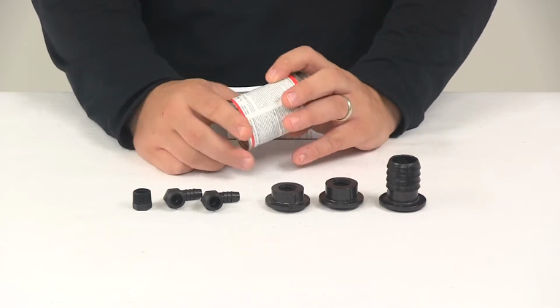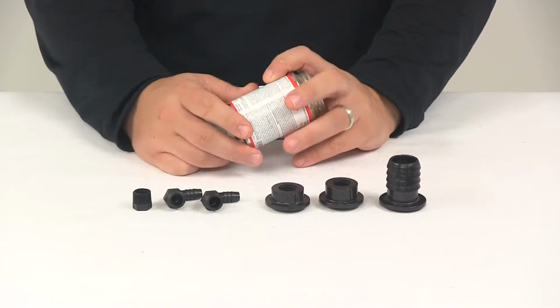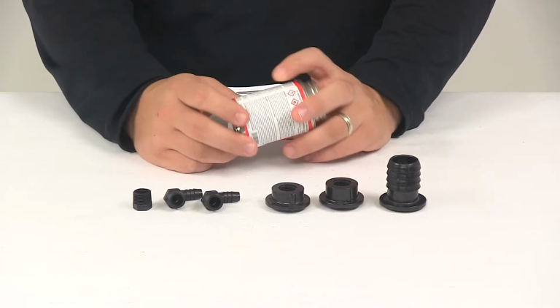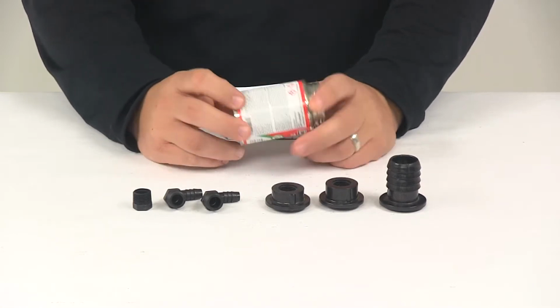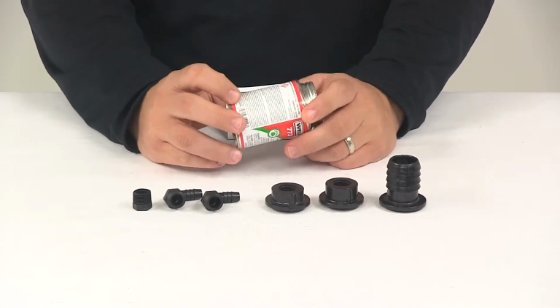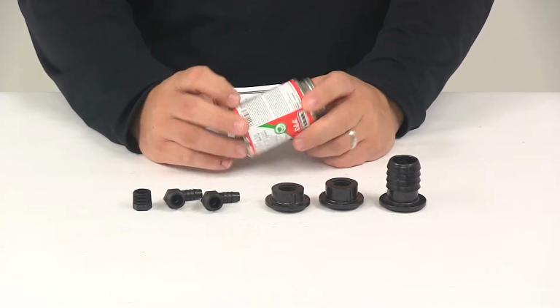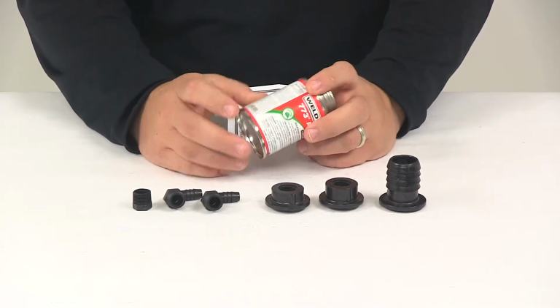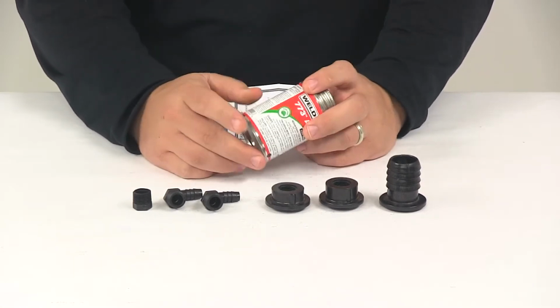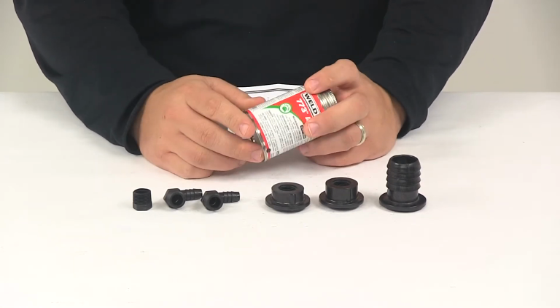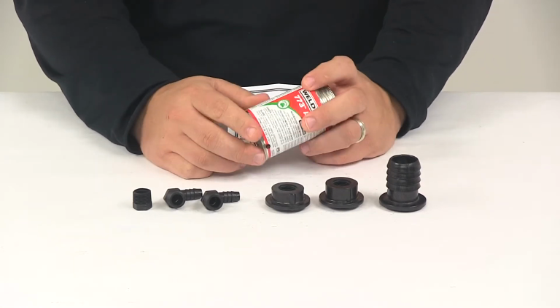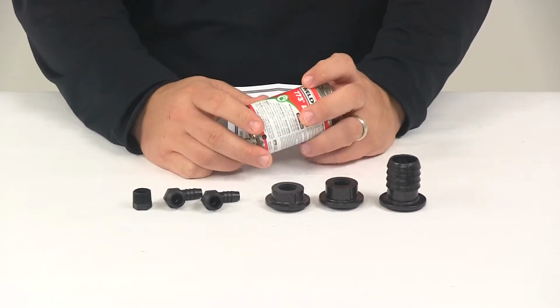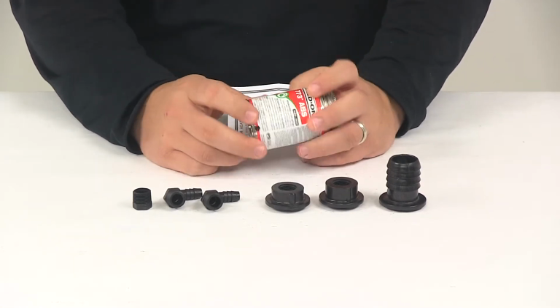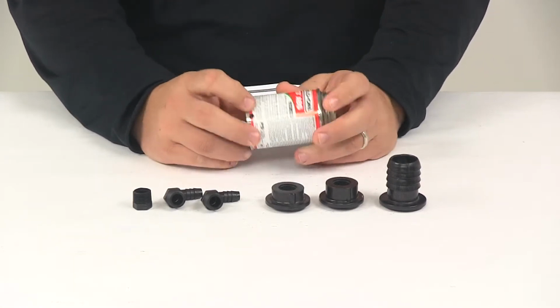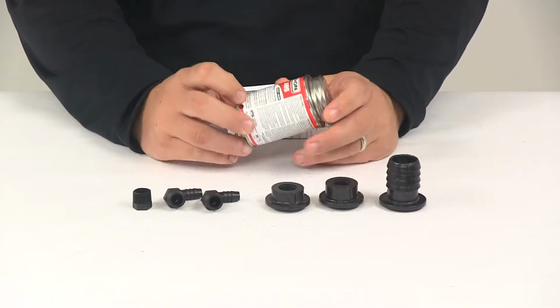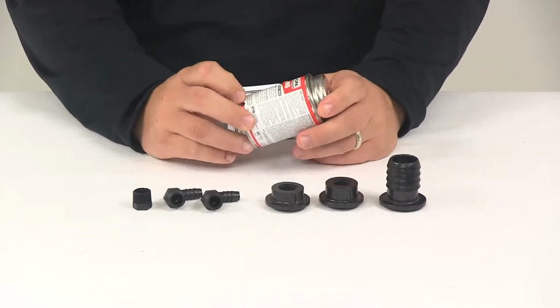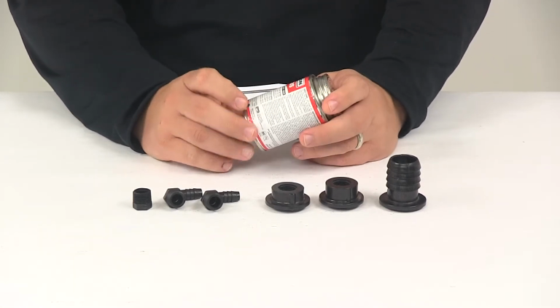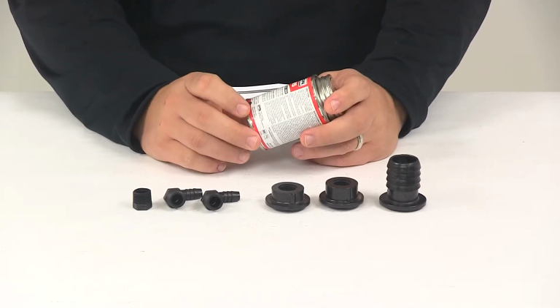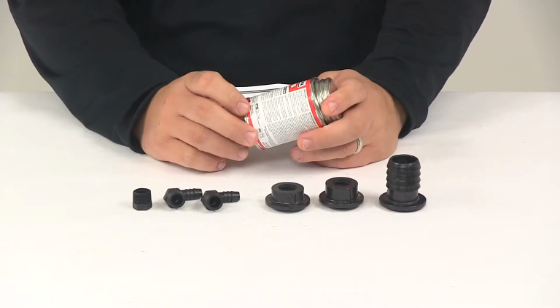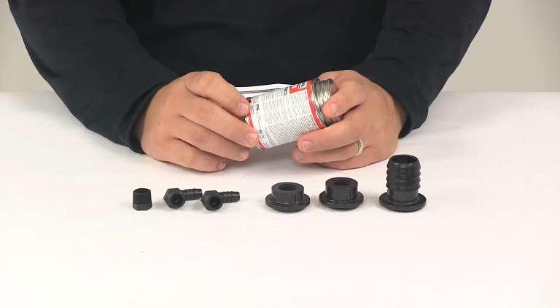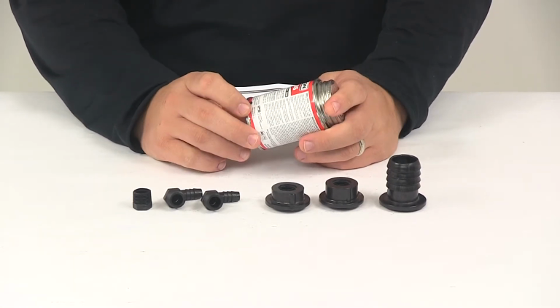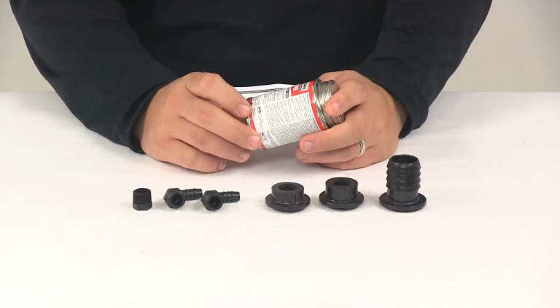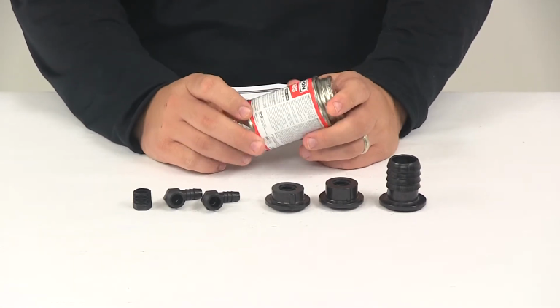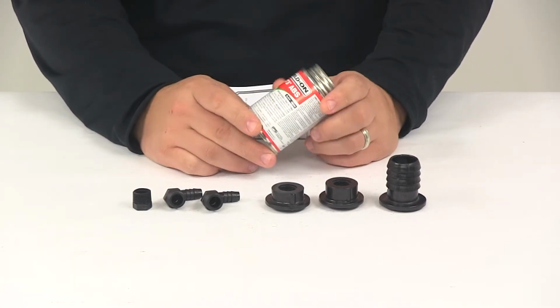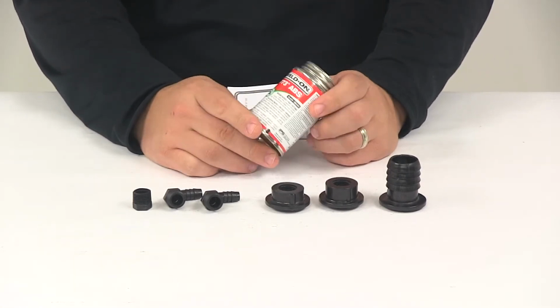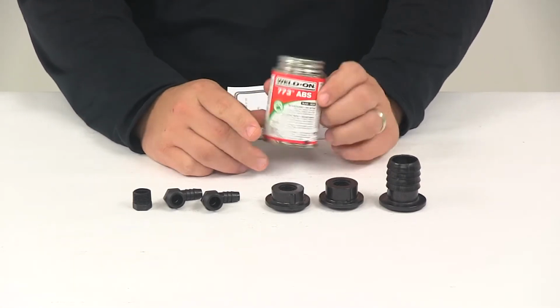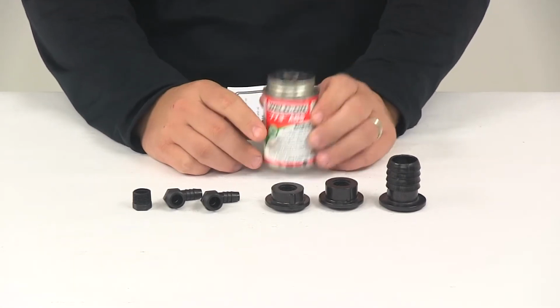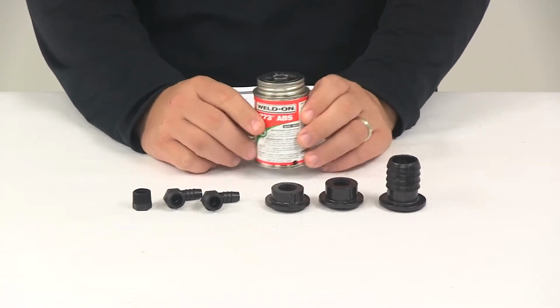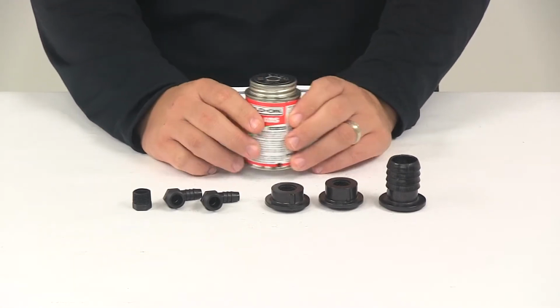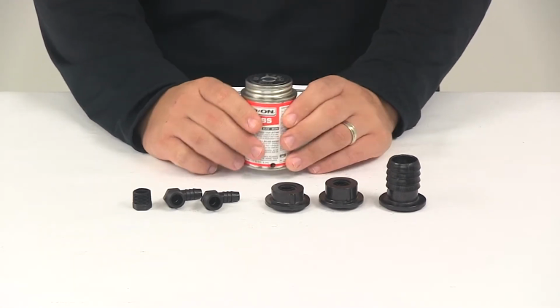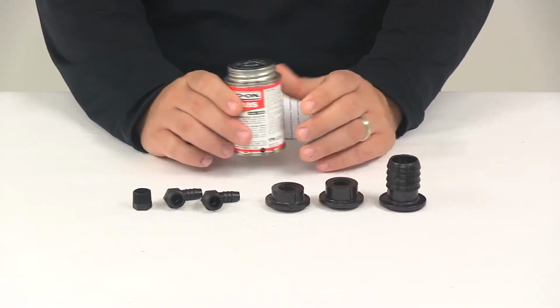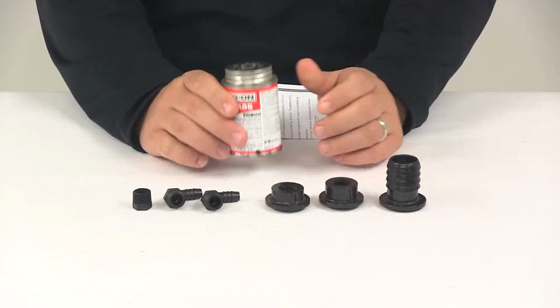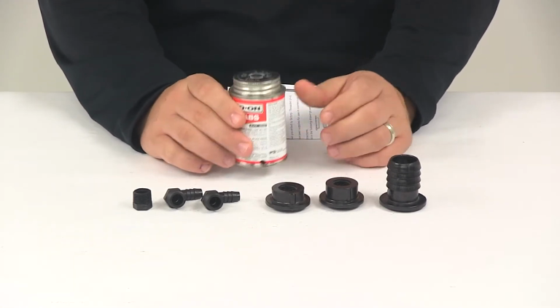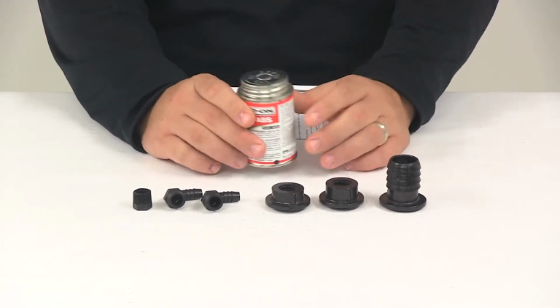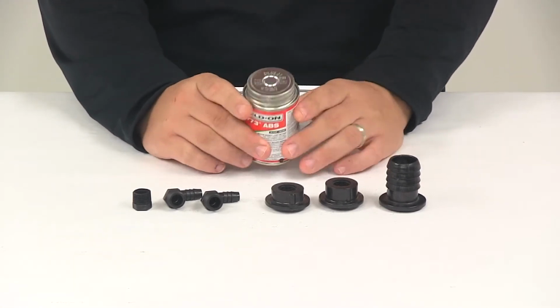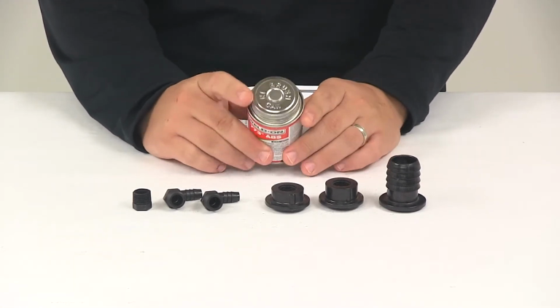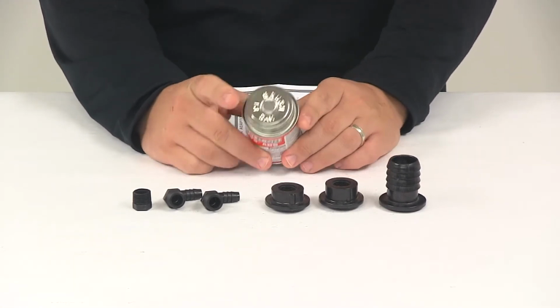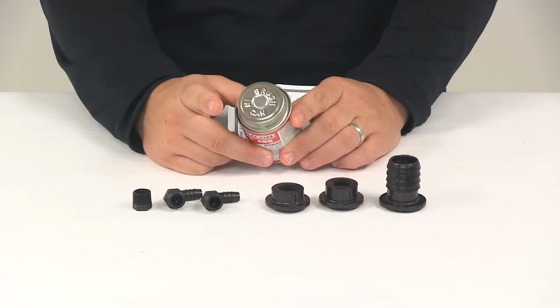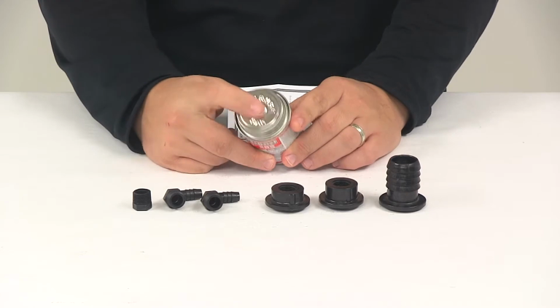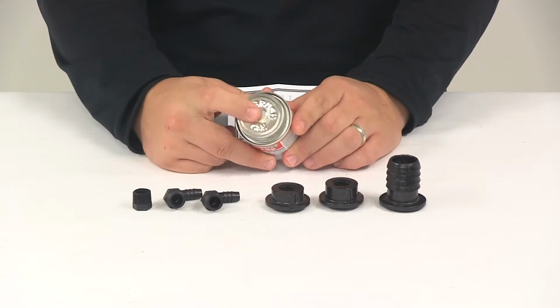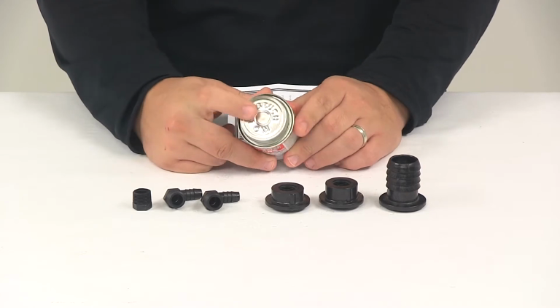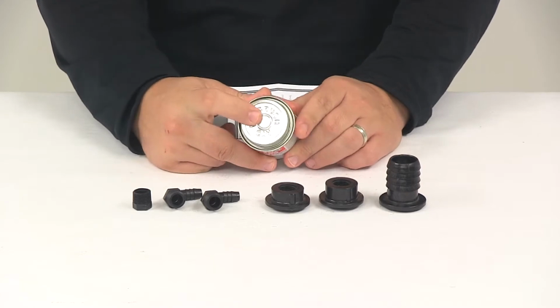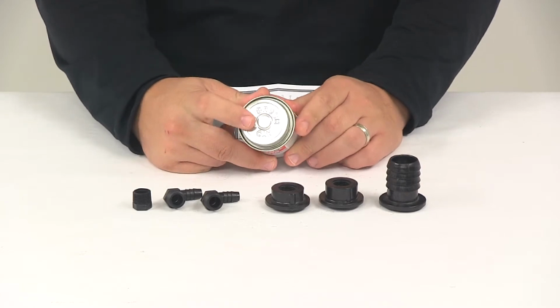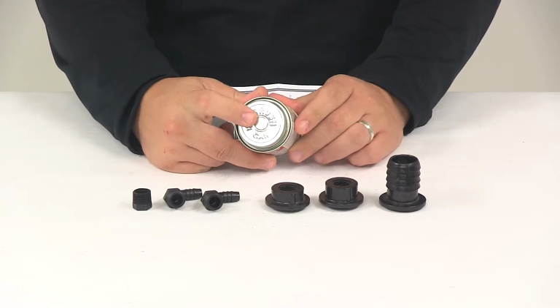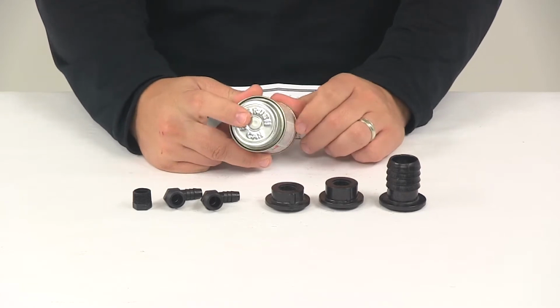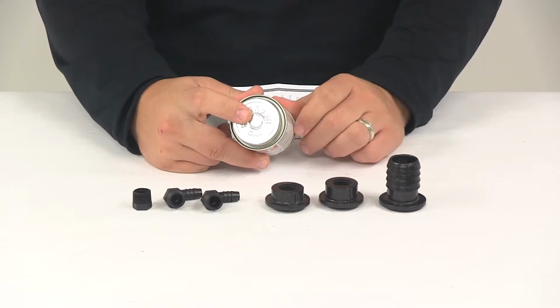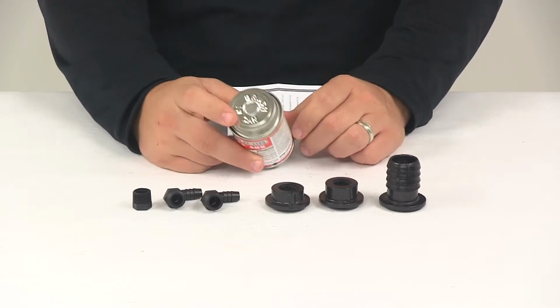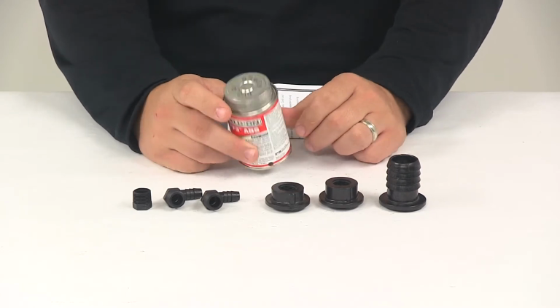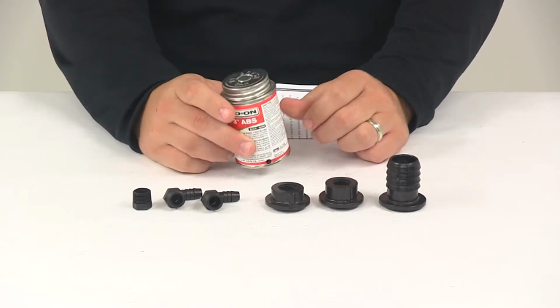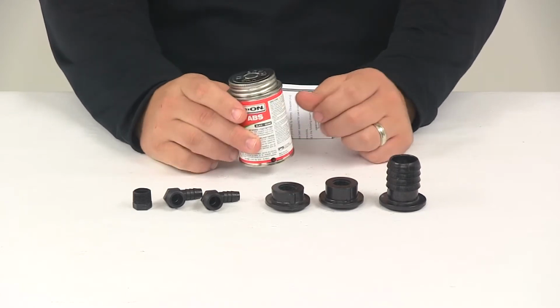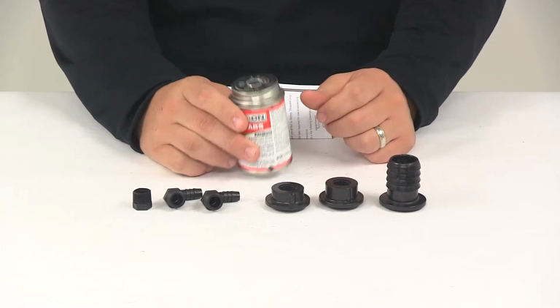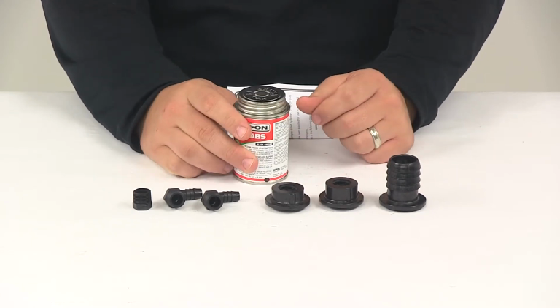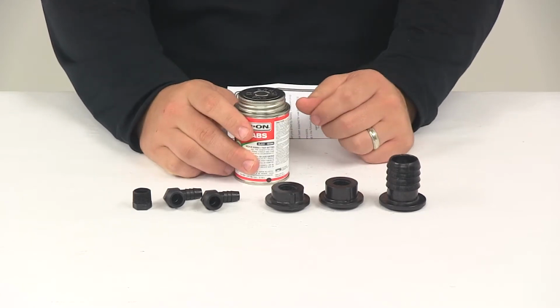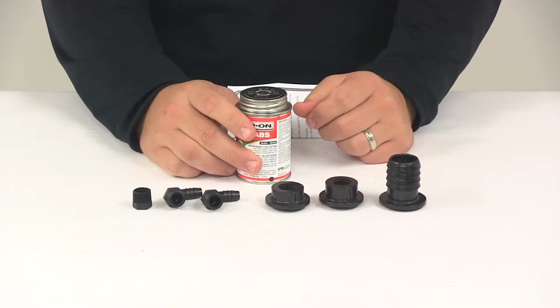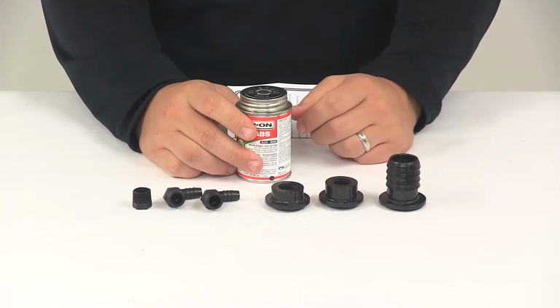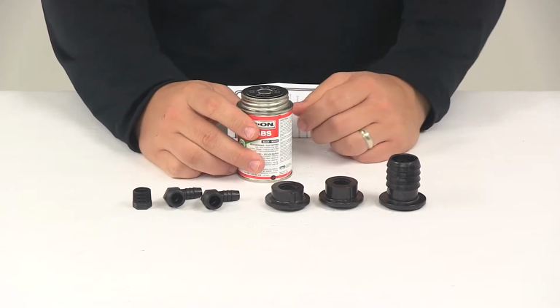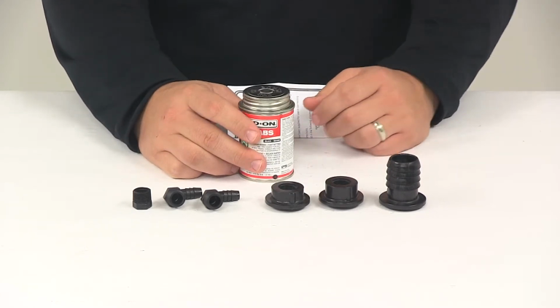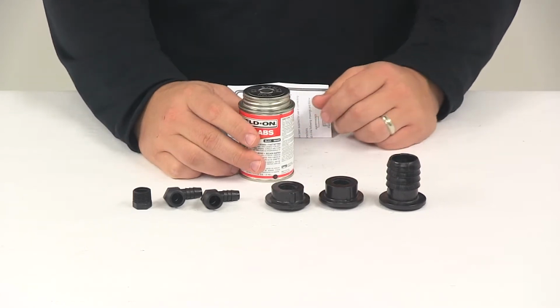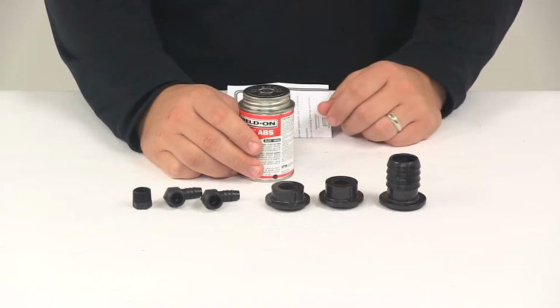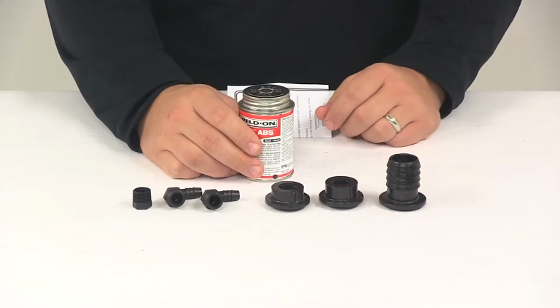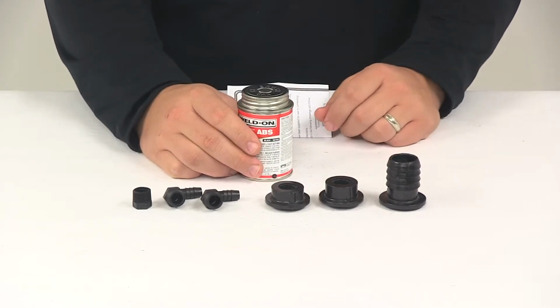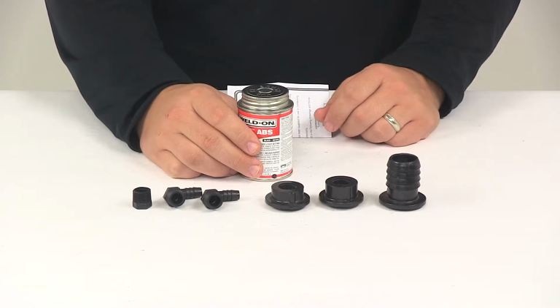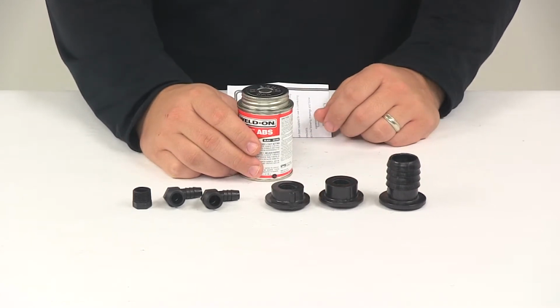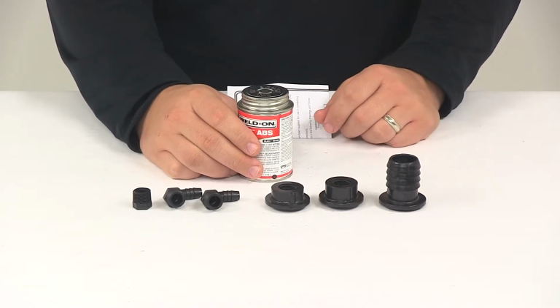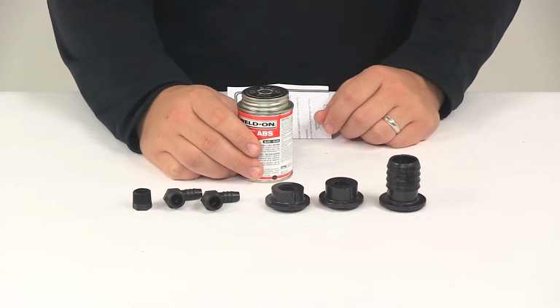You're also going to get one quarter pint of ABS cement — I believe that's going to be 4 fluid ounces. The brush is attached to the cap, so that's included as well.